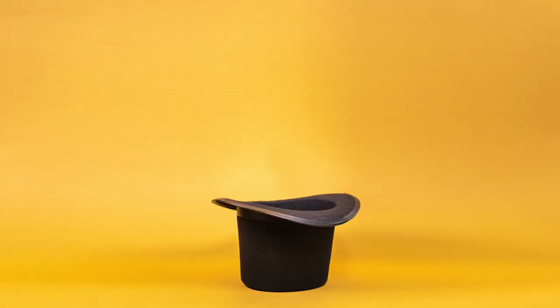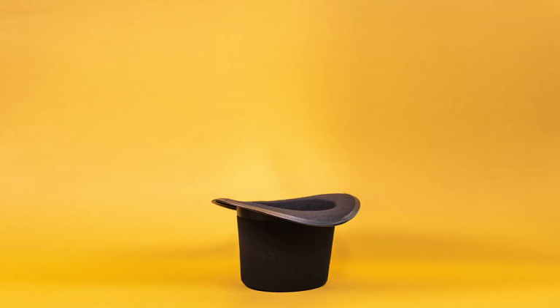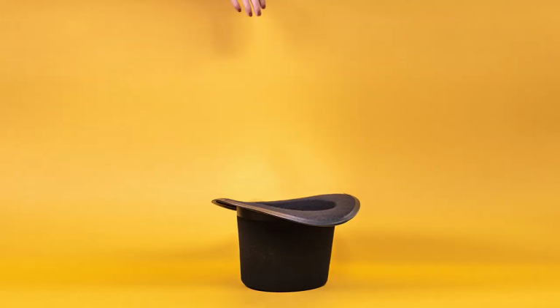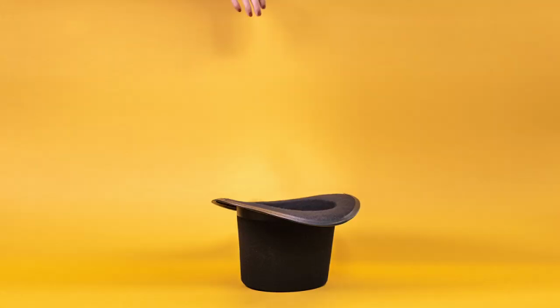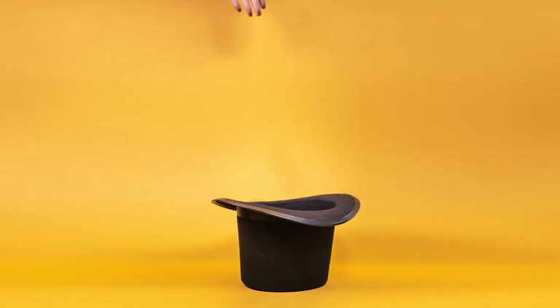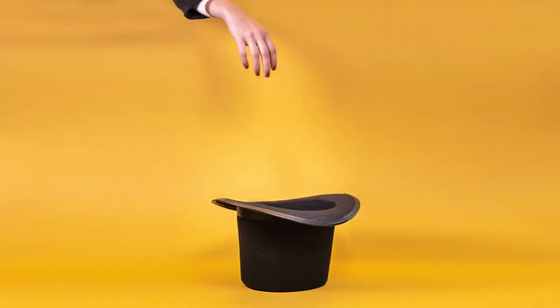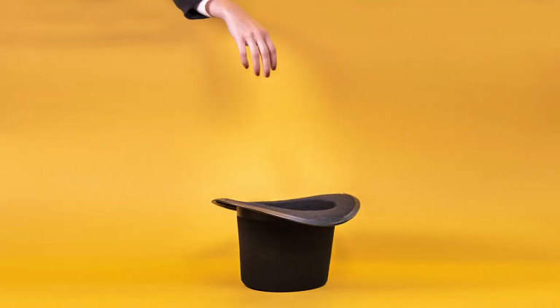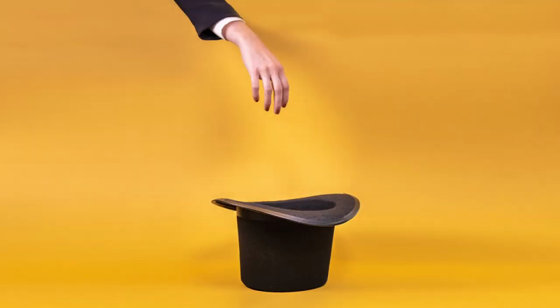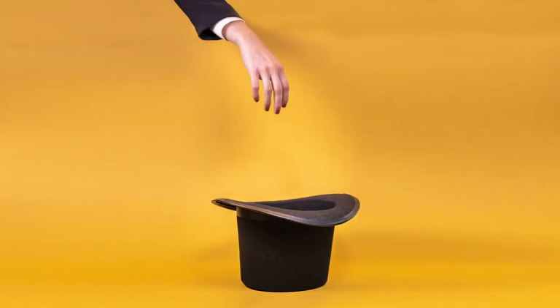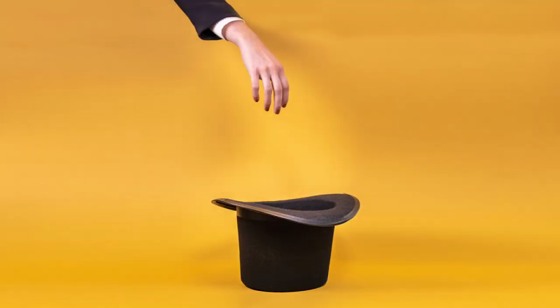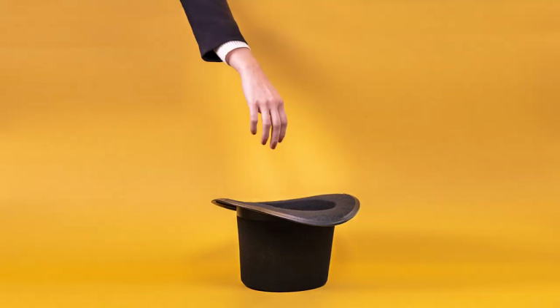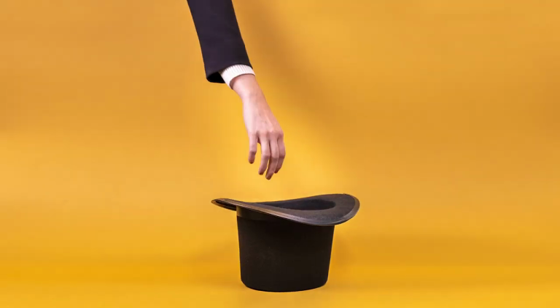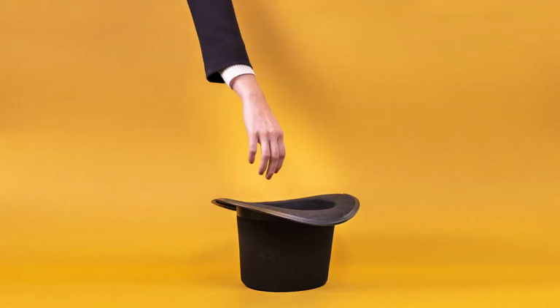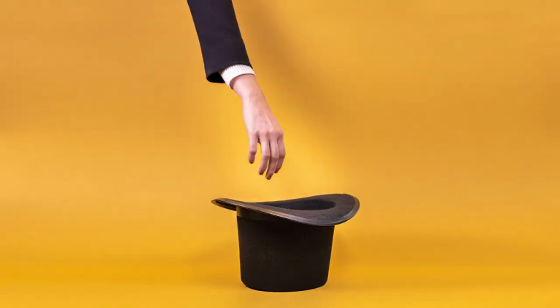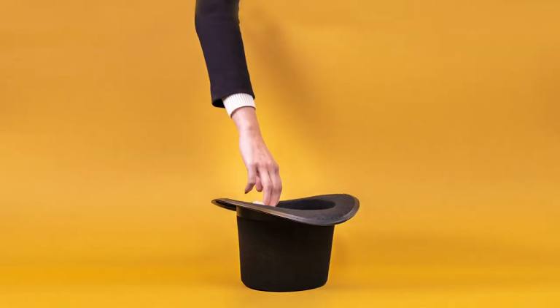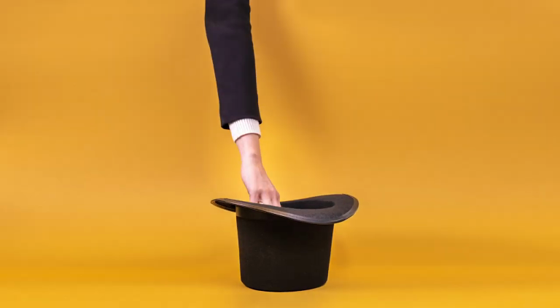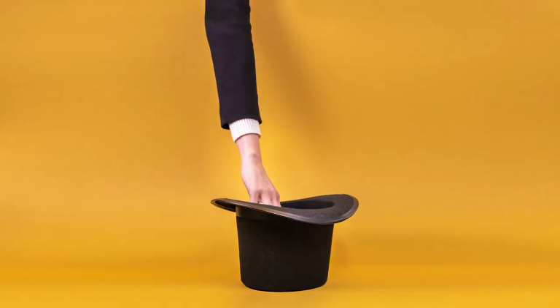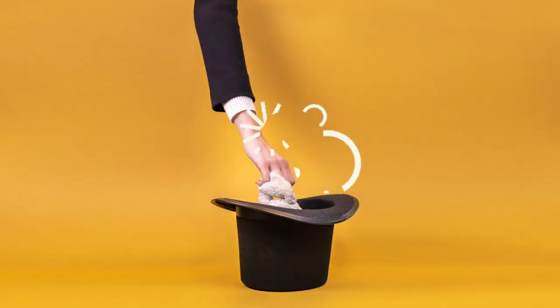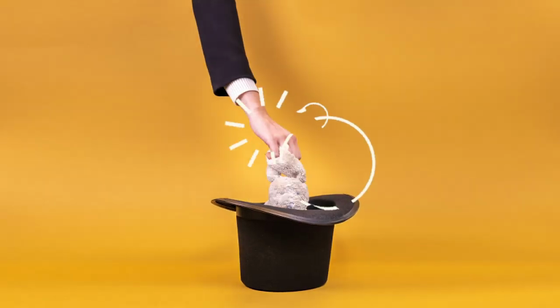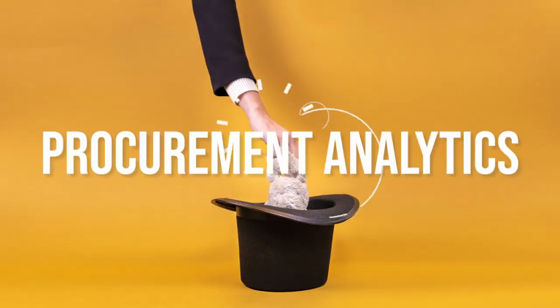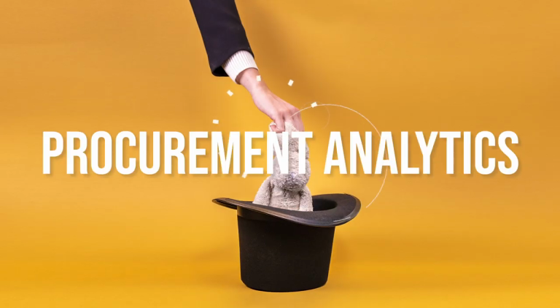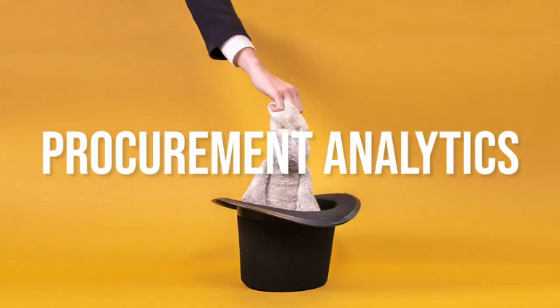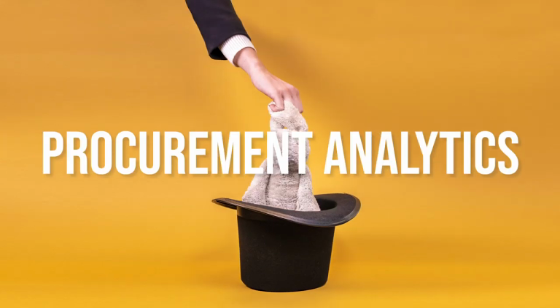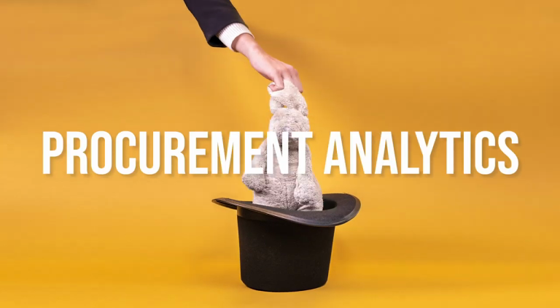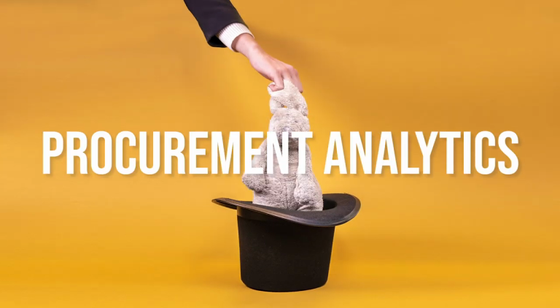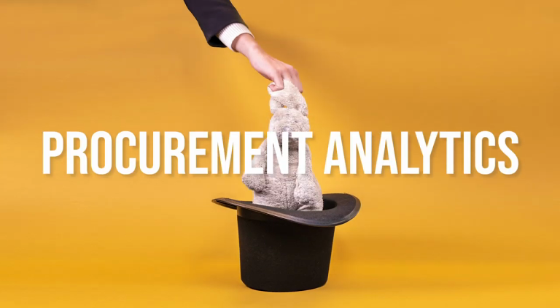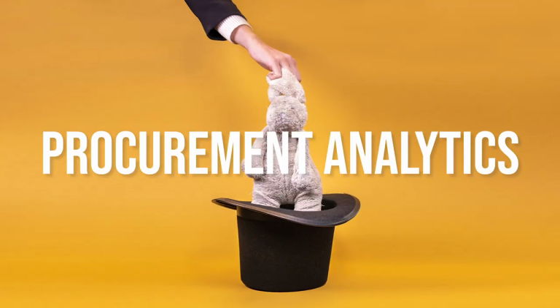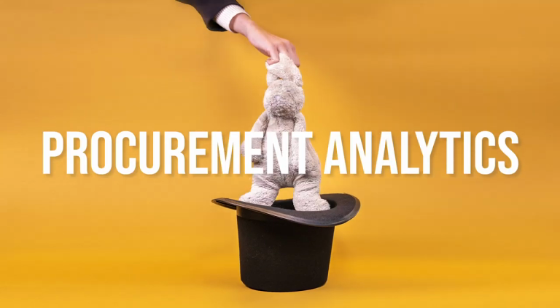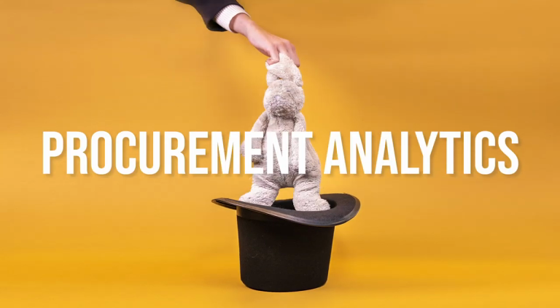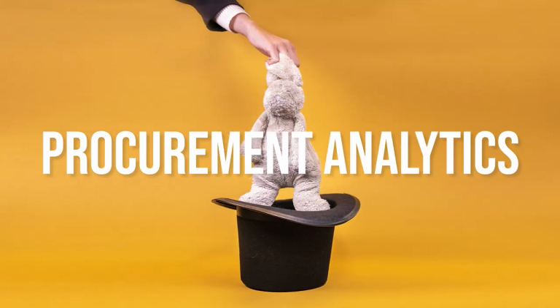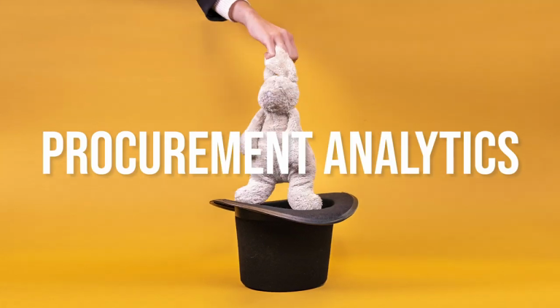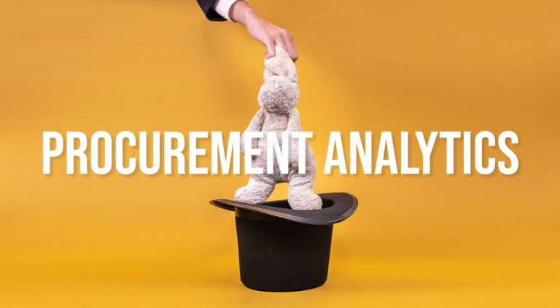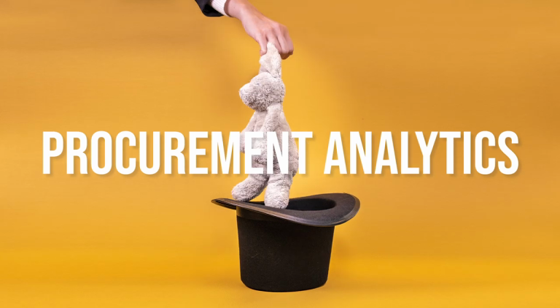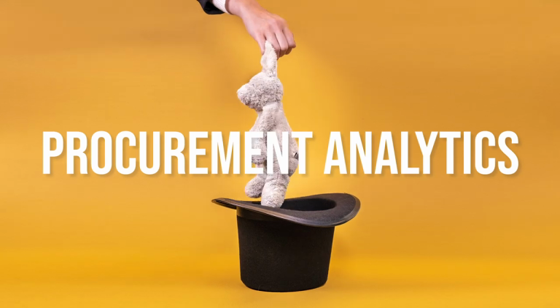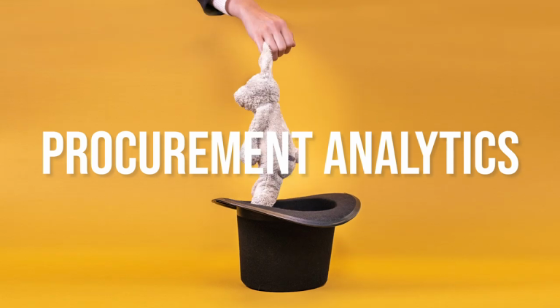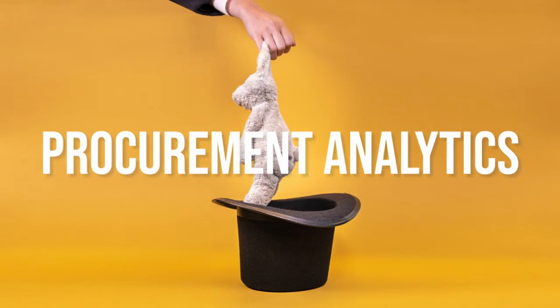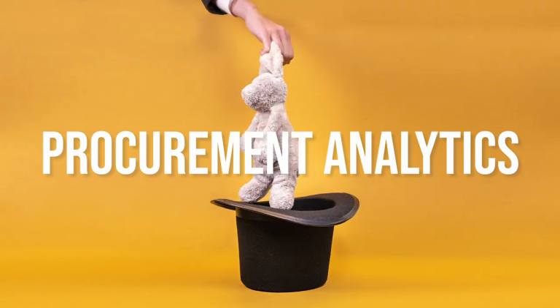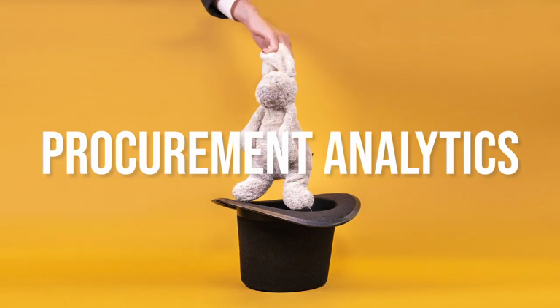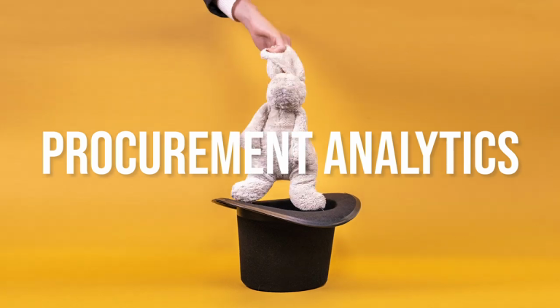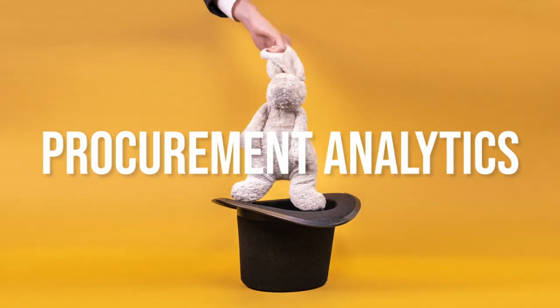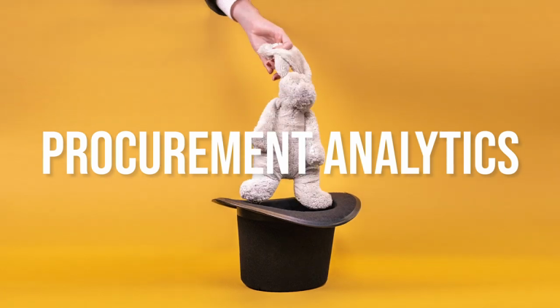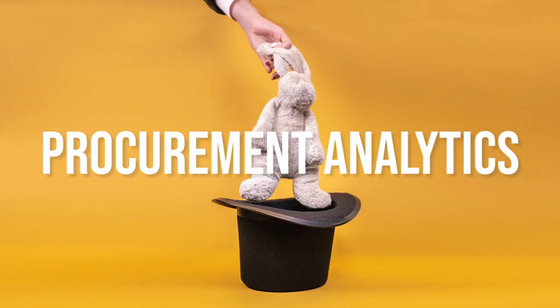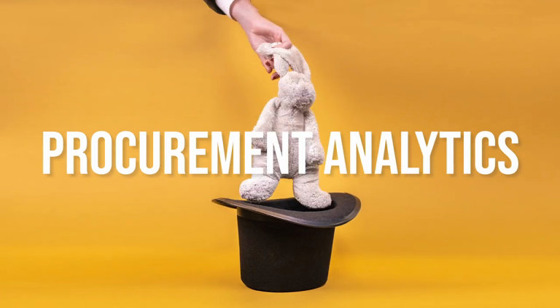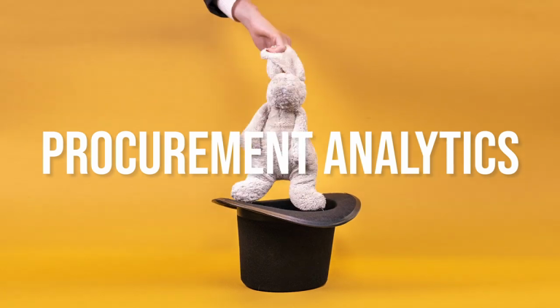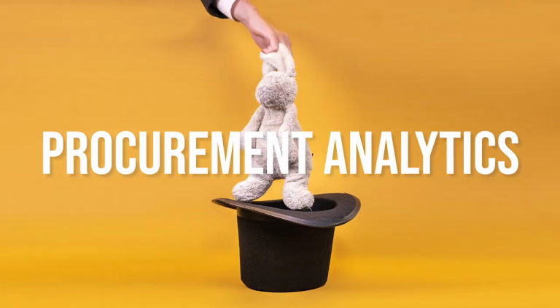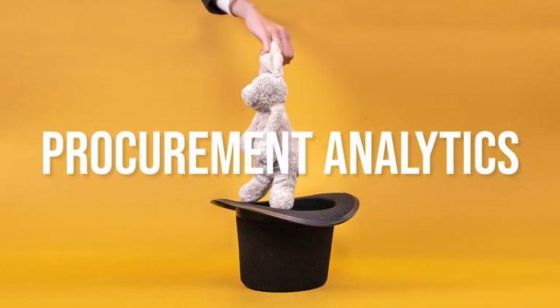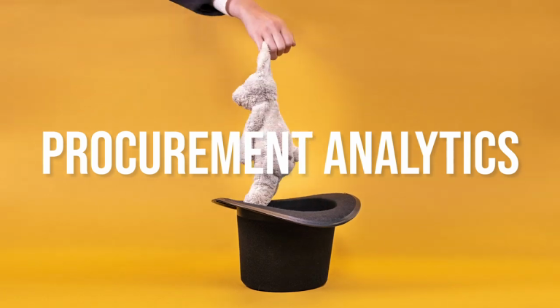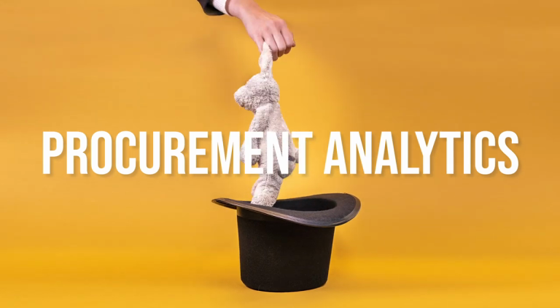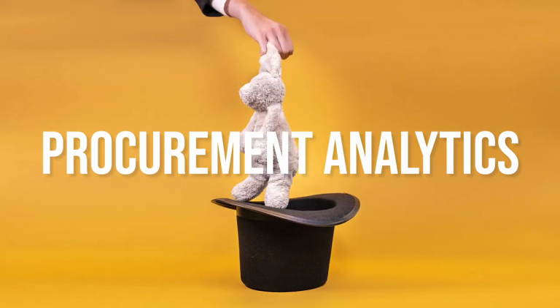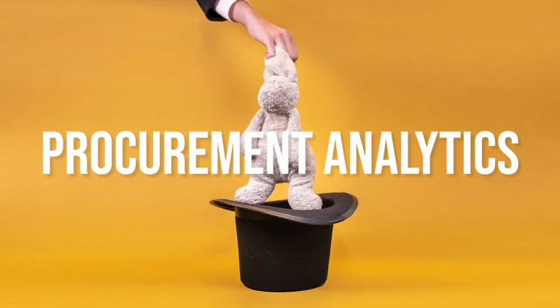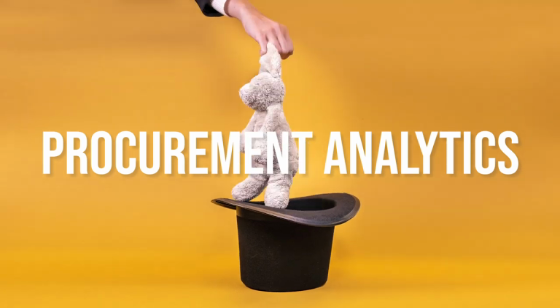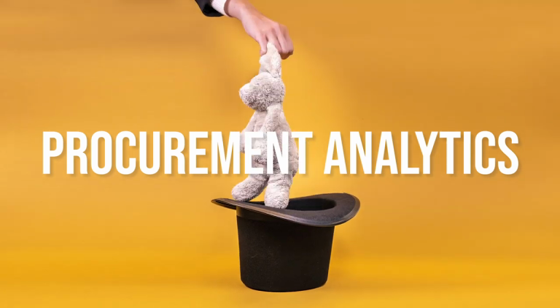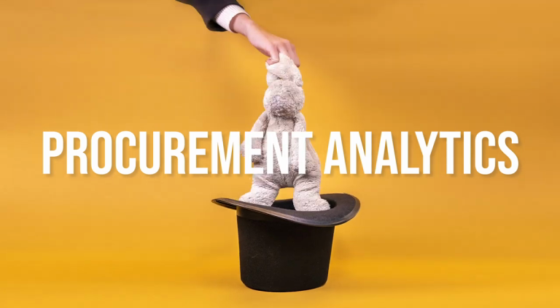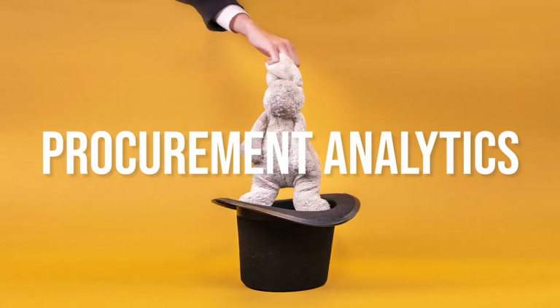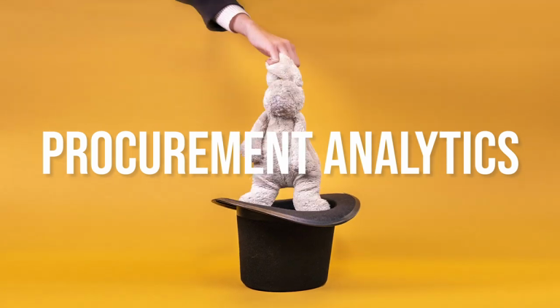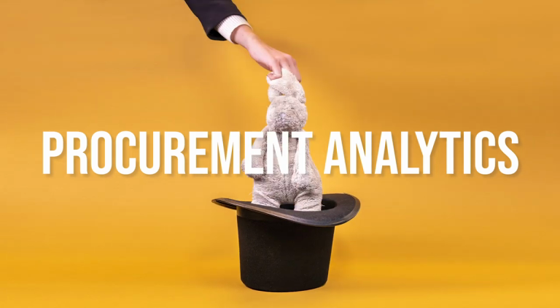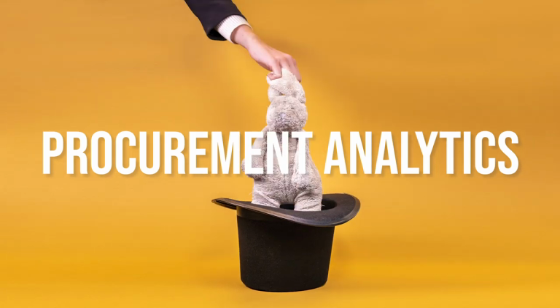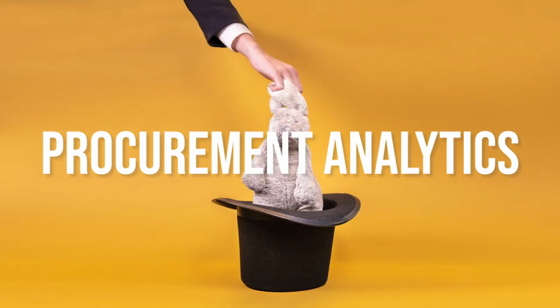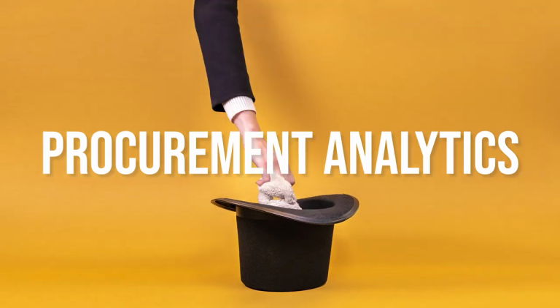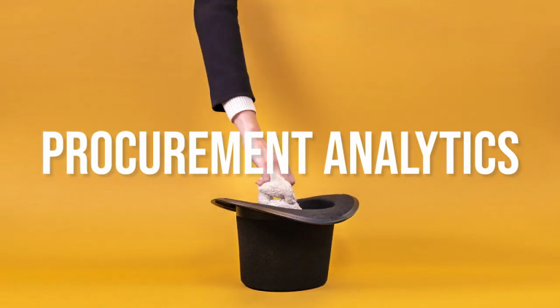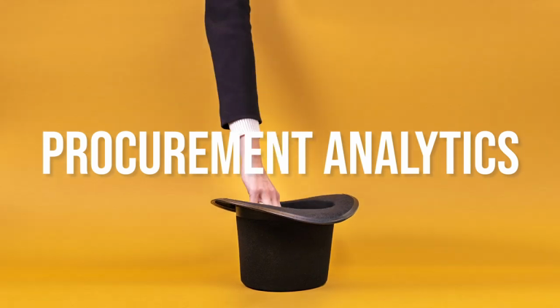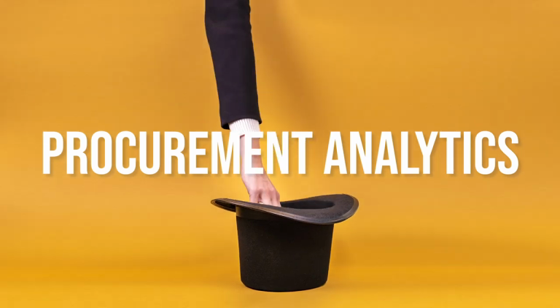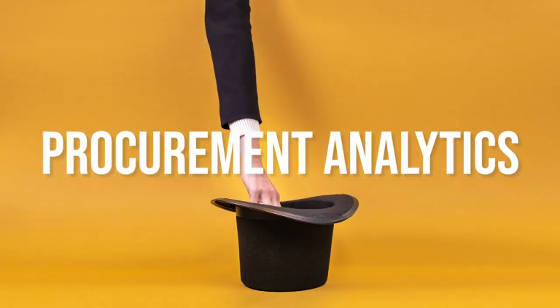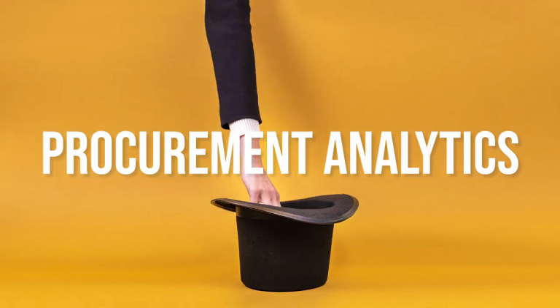Nowadays, companies make sense of their costs through something magical called procurement analytics. And today, we will explain it all.